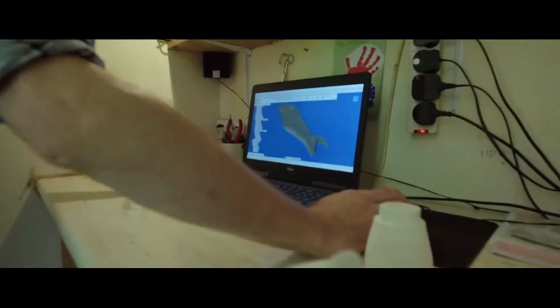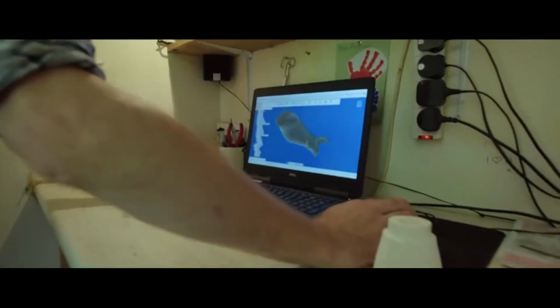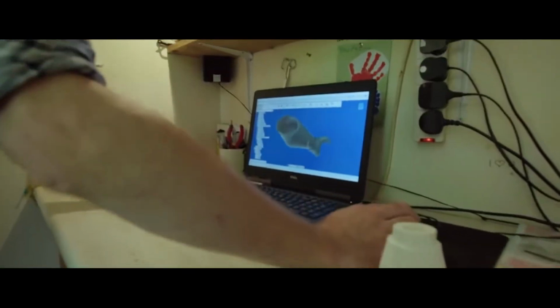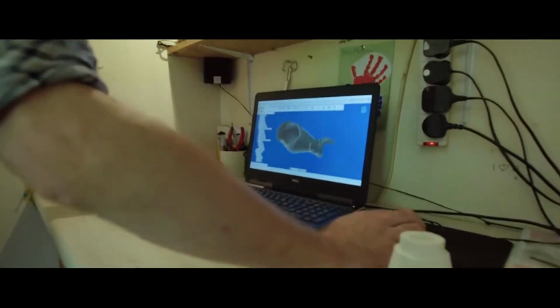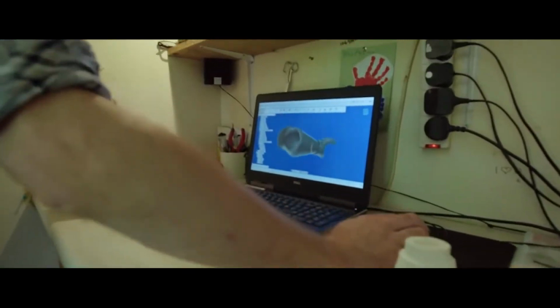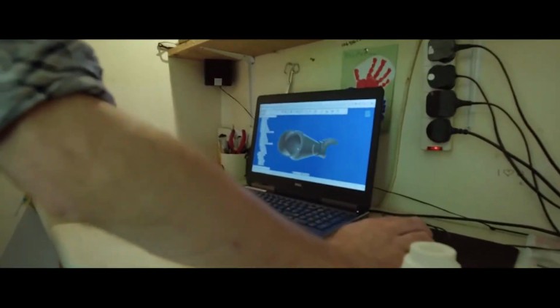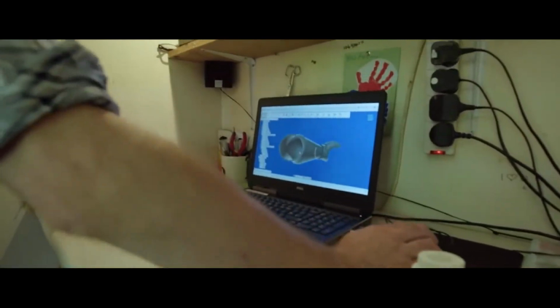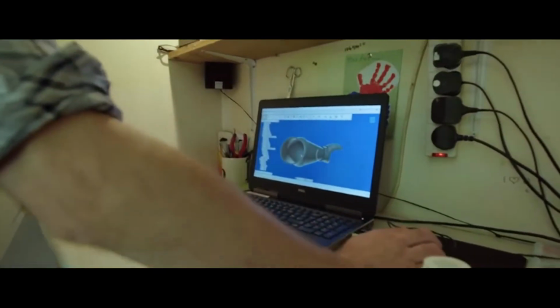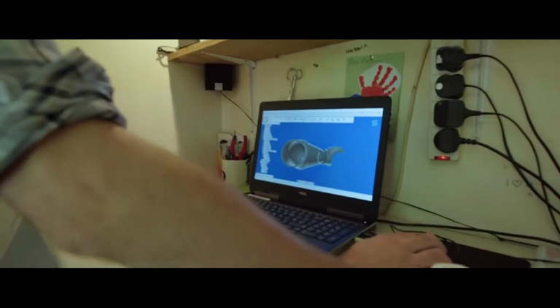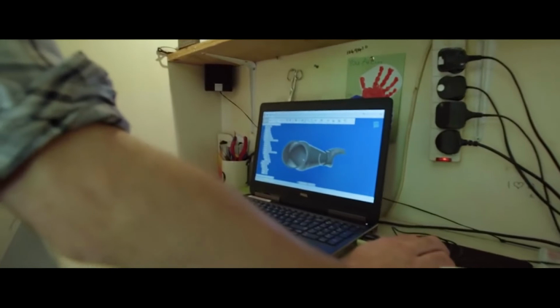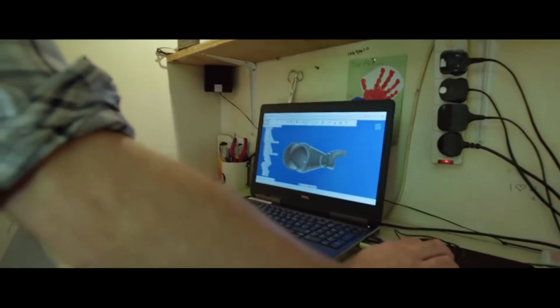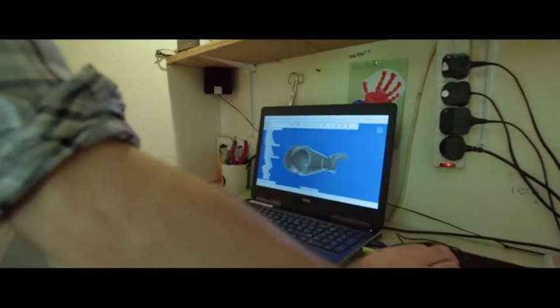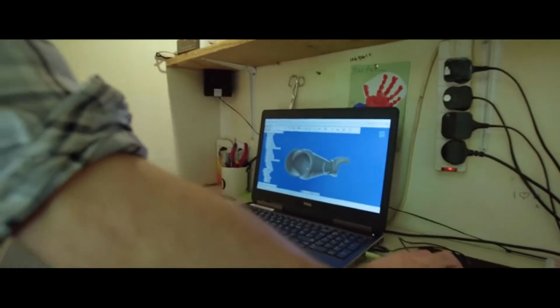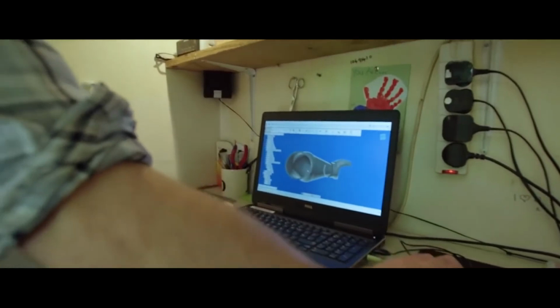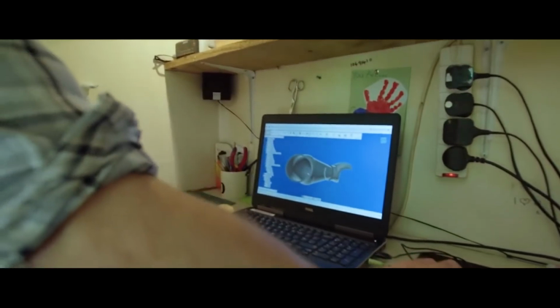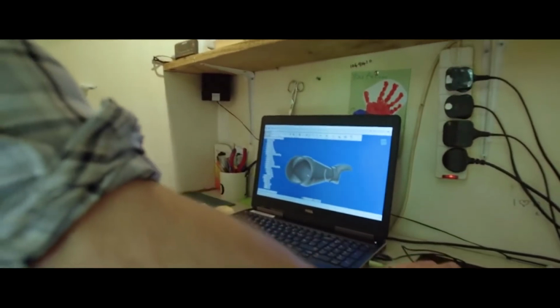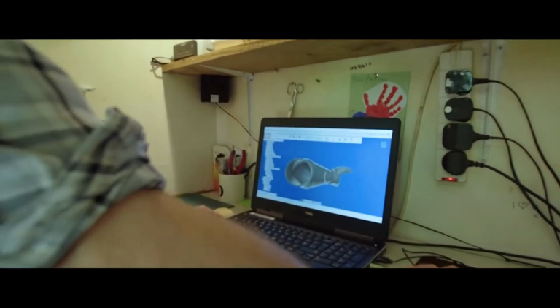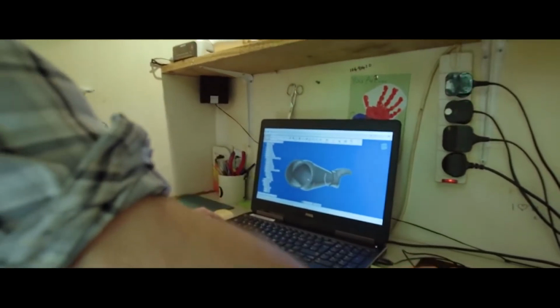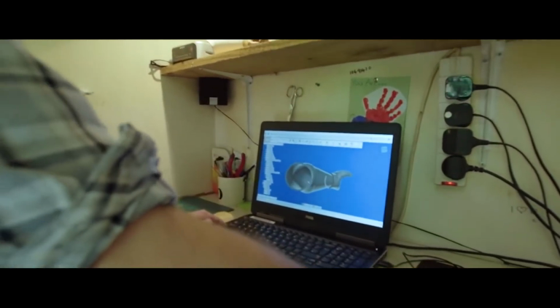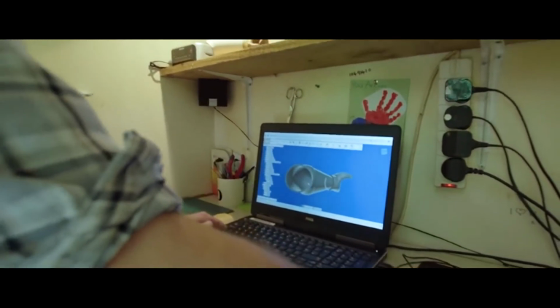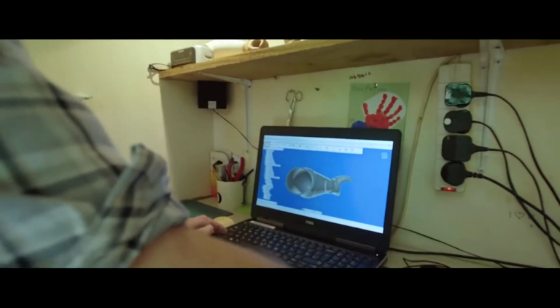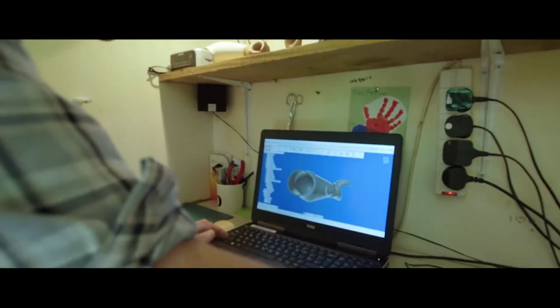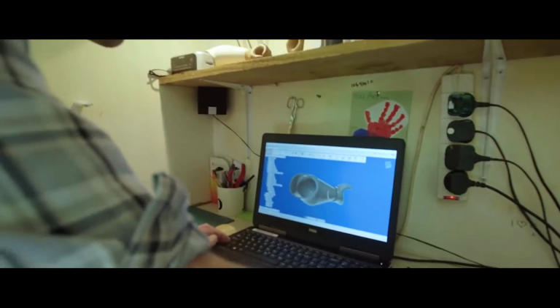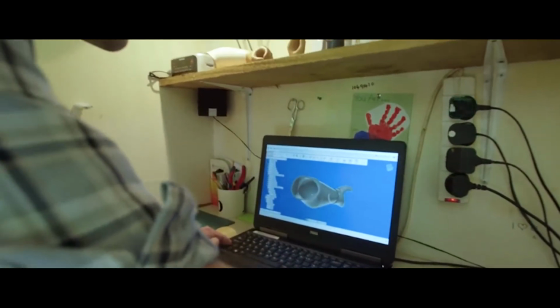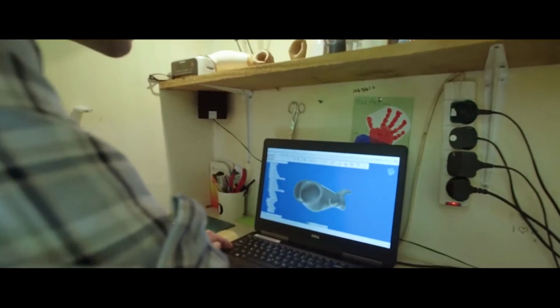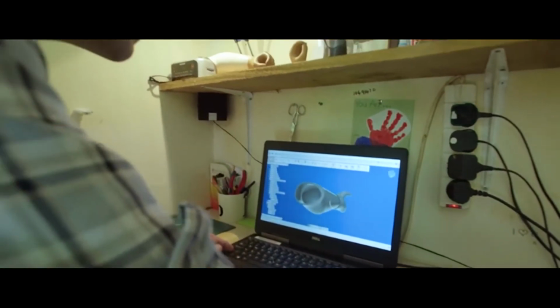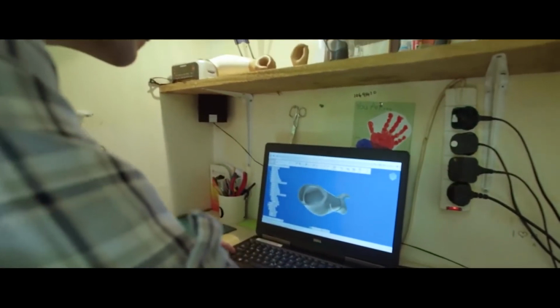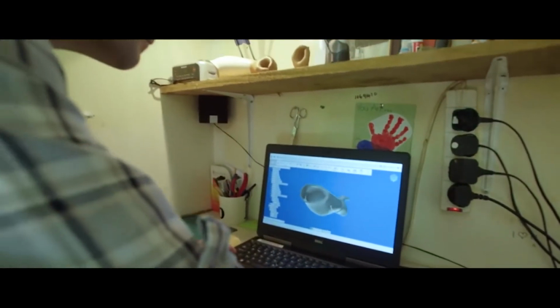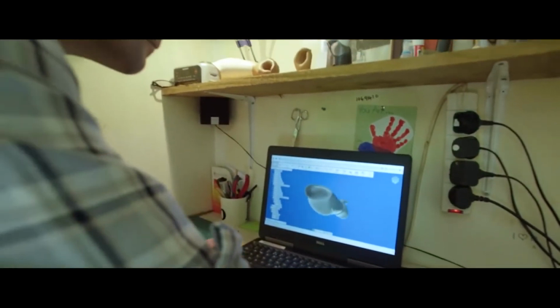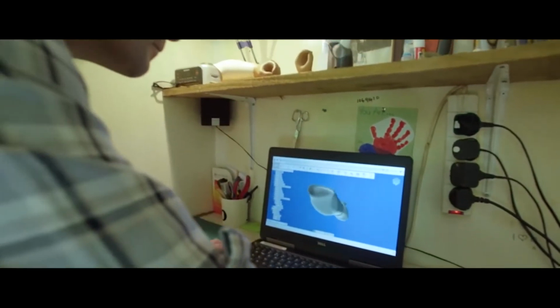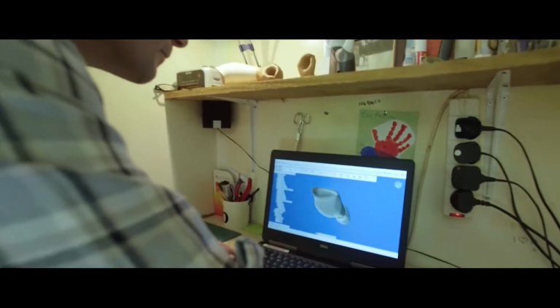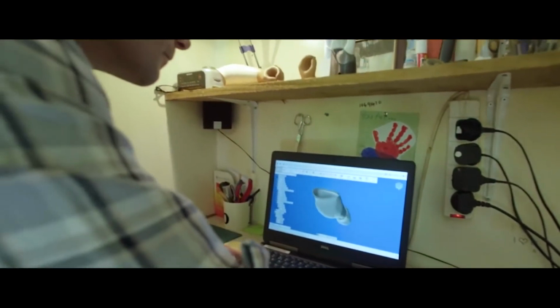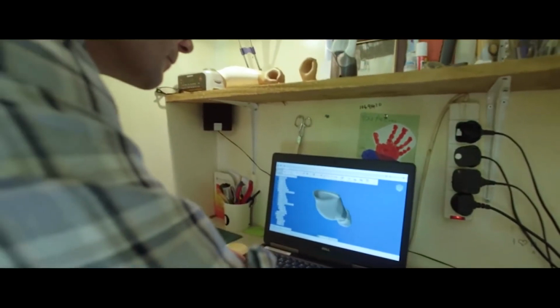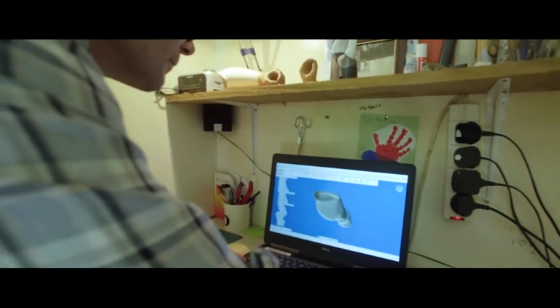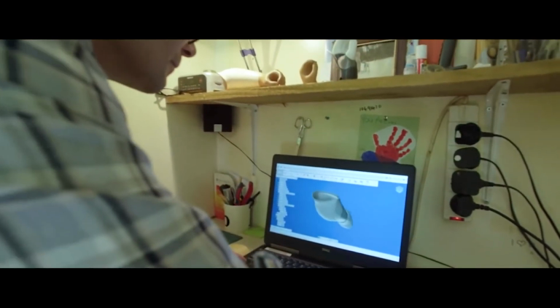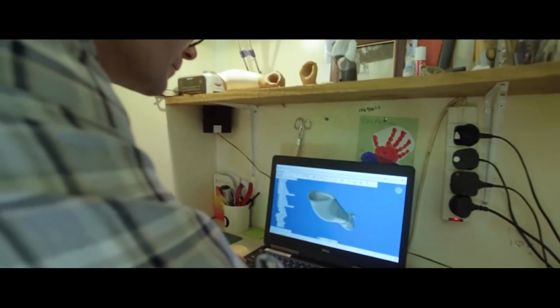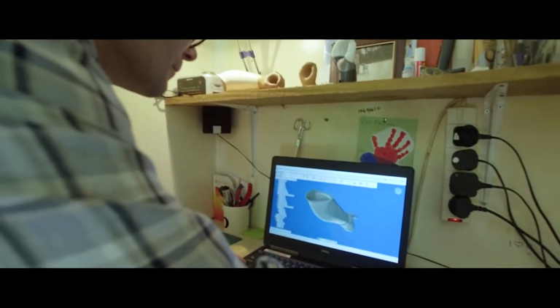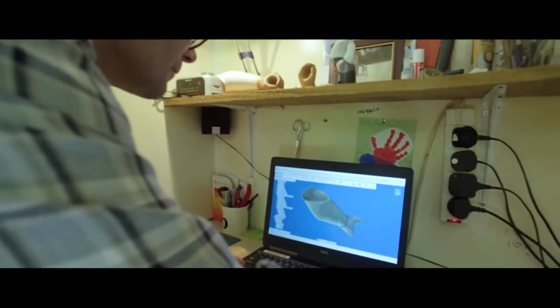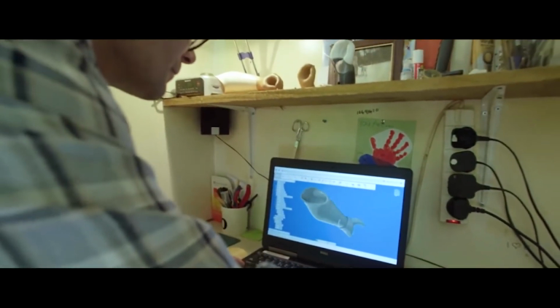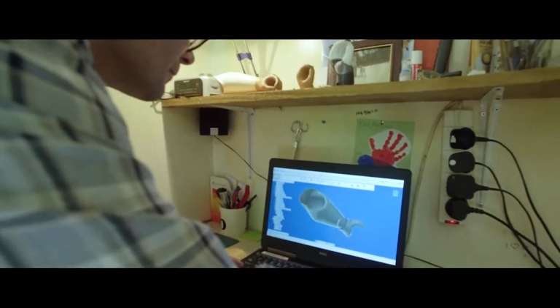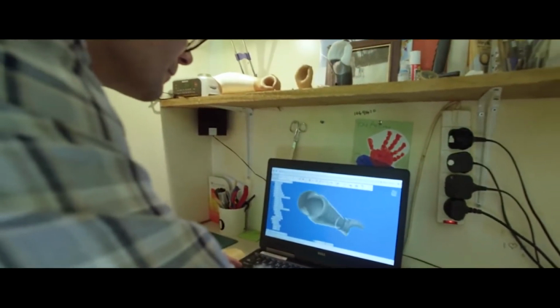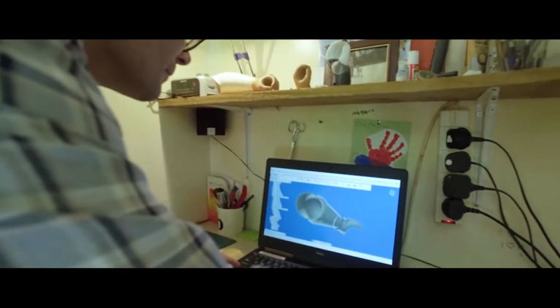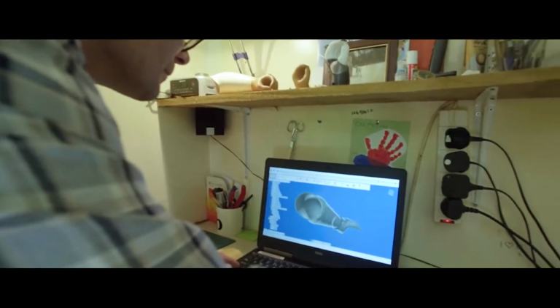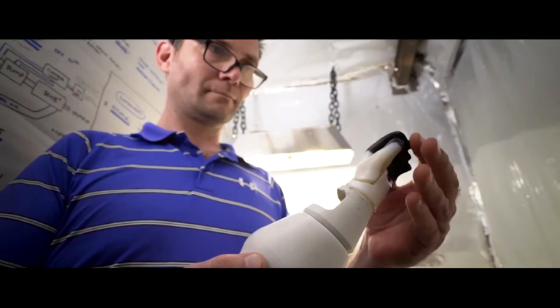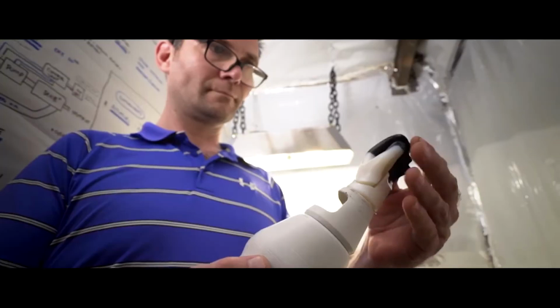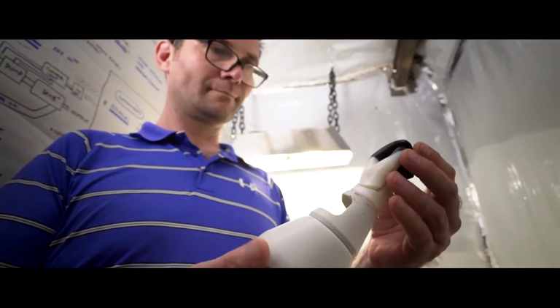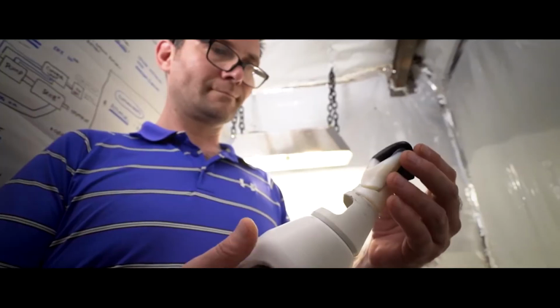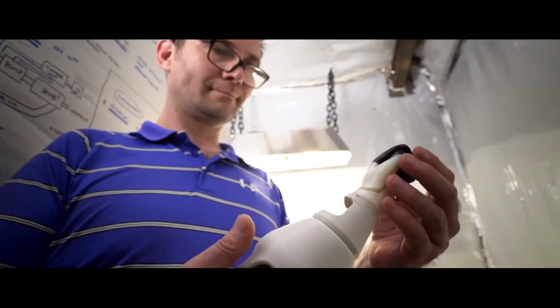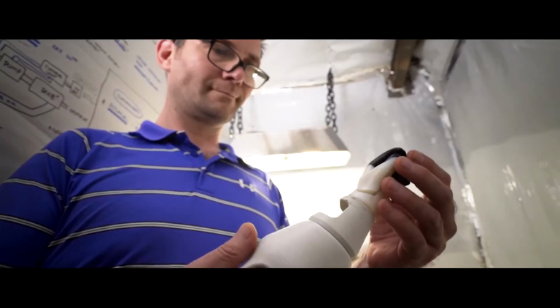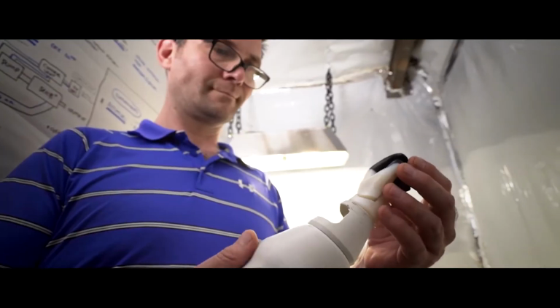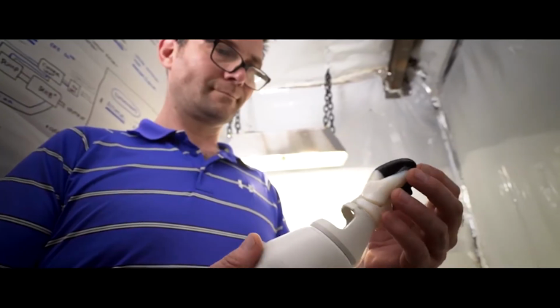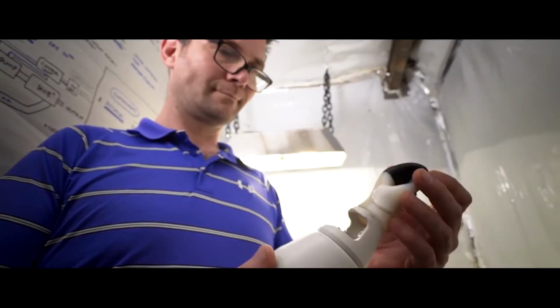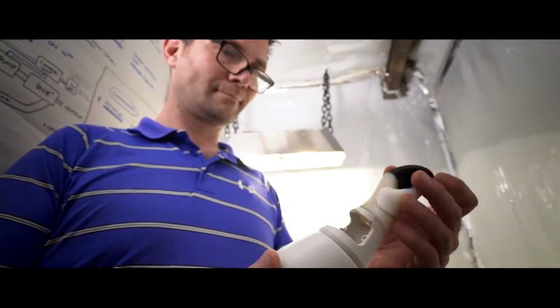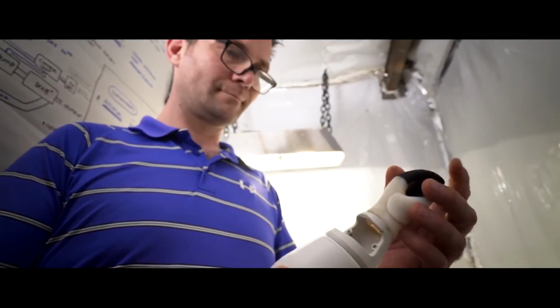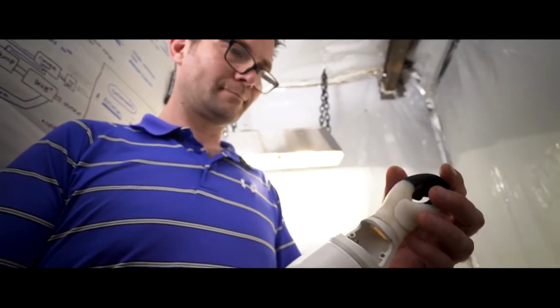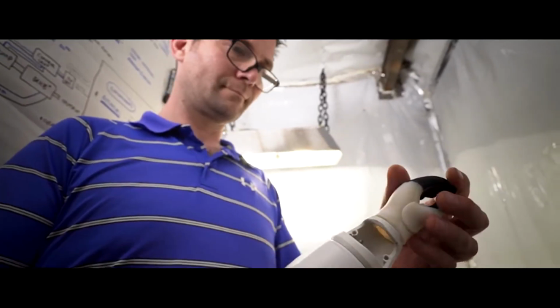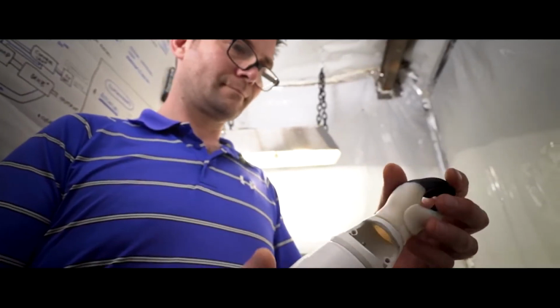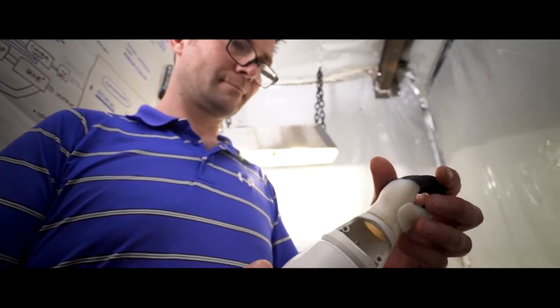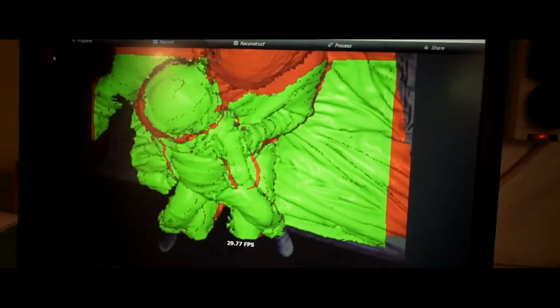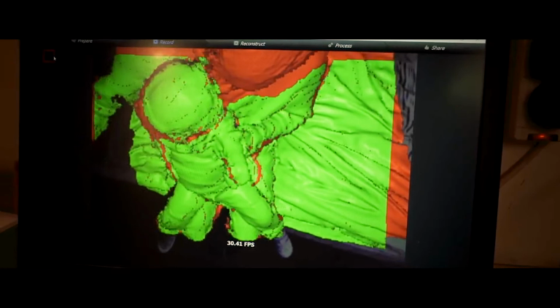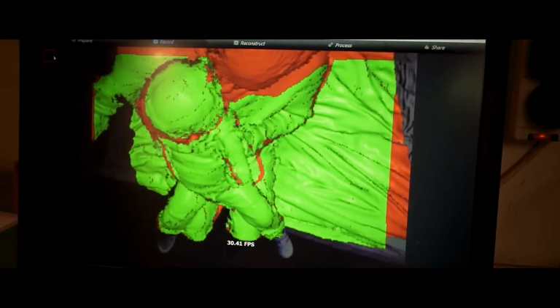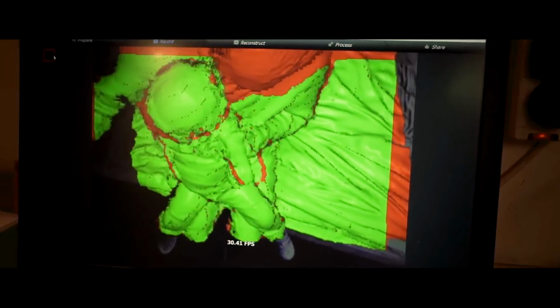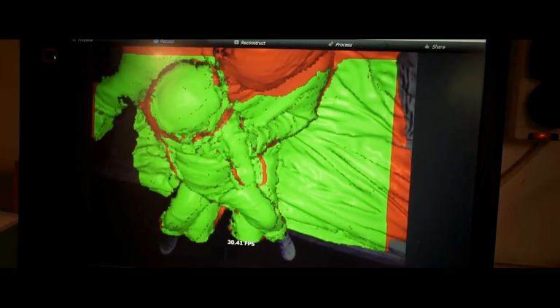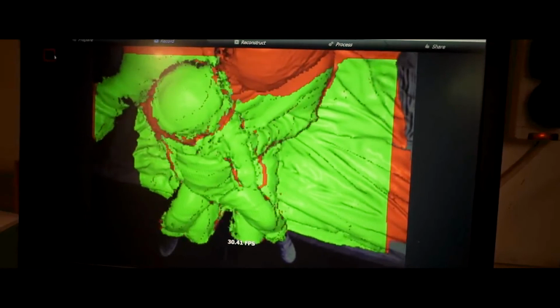Over the last year we've demonstrated that it's possible to create medical grade sockets from a simple 3D scan of the arm. We can do that anywhere in the world.